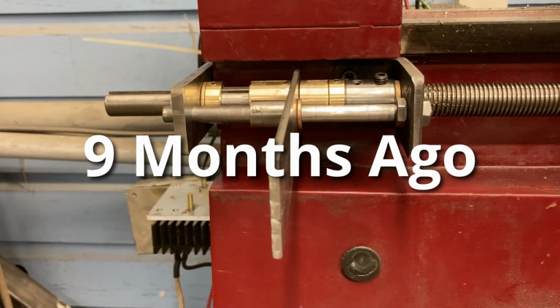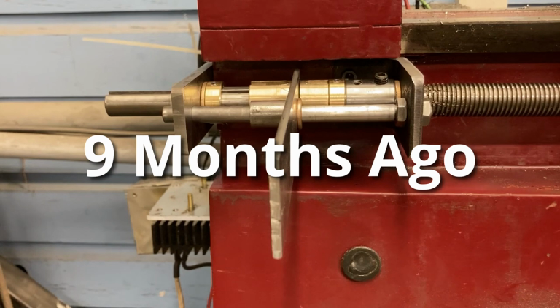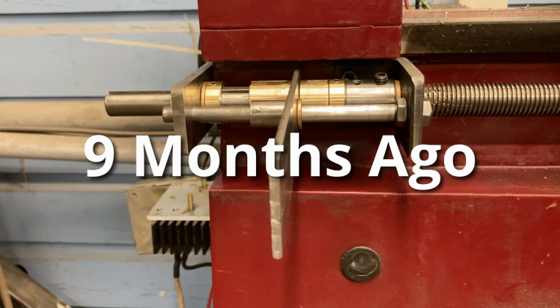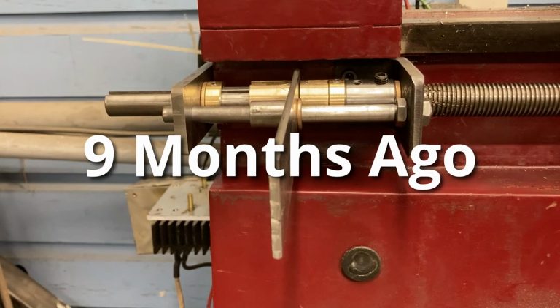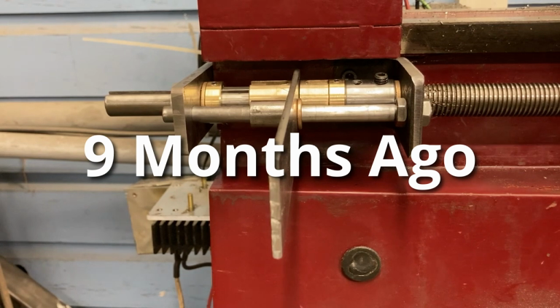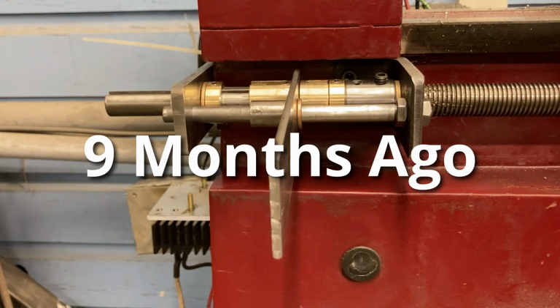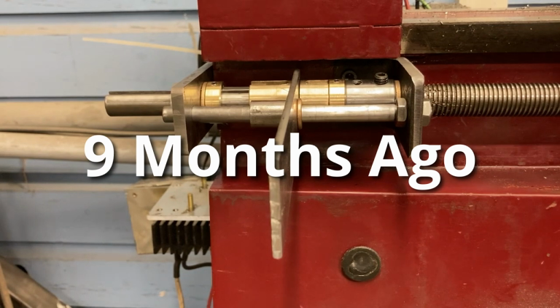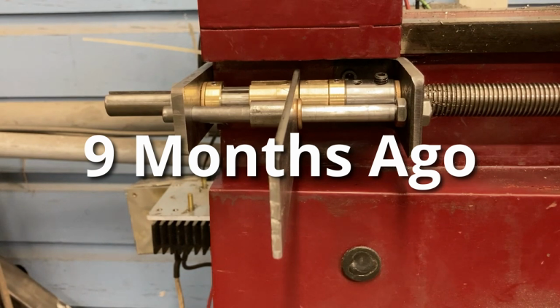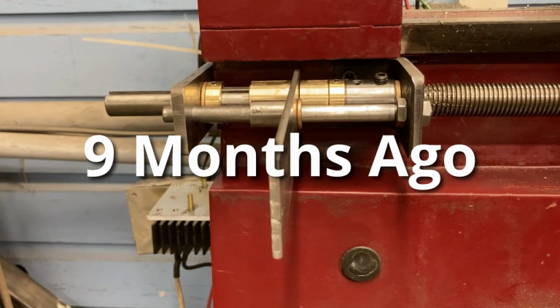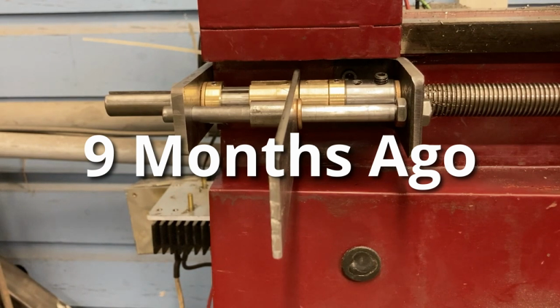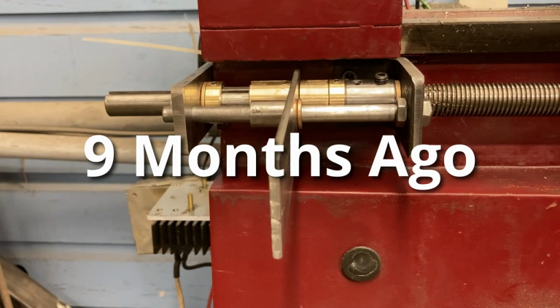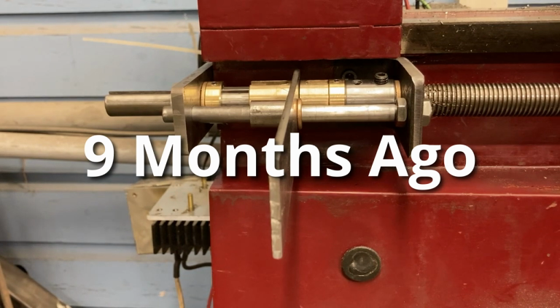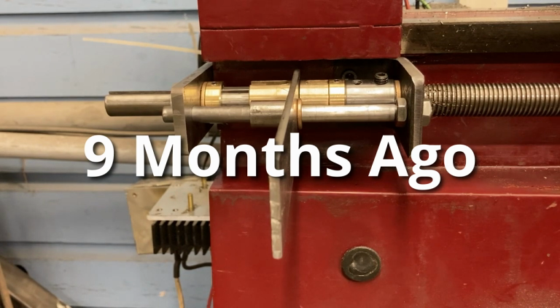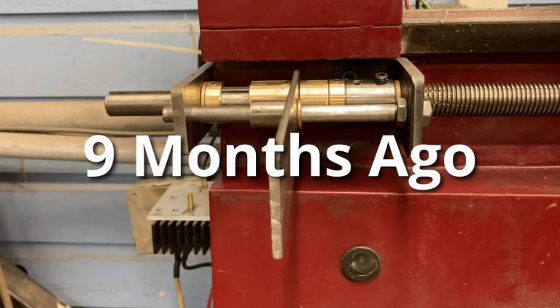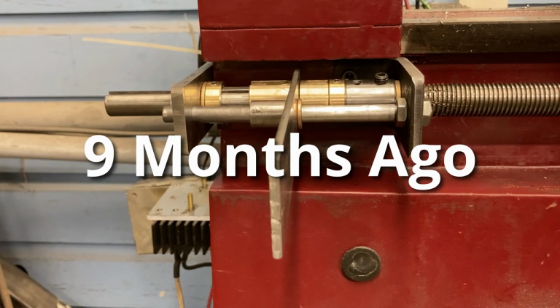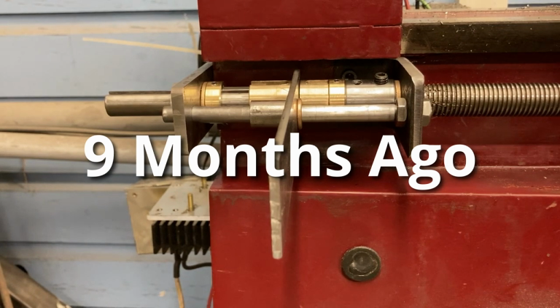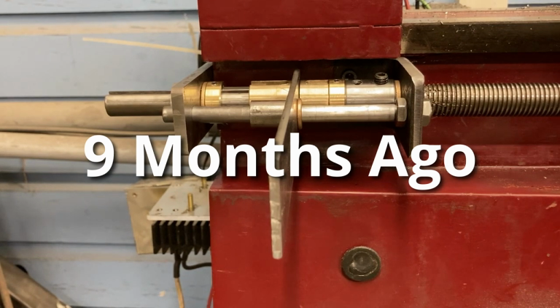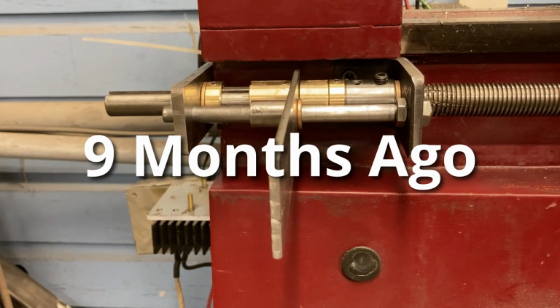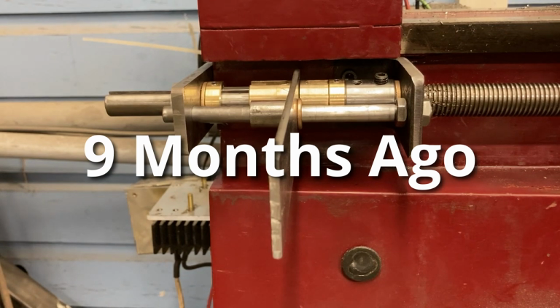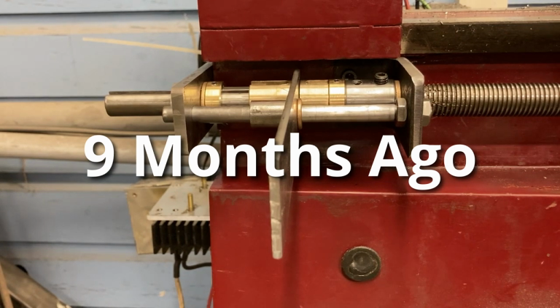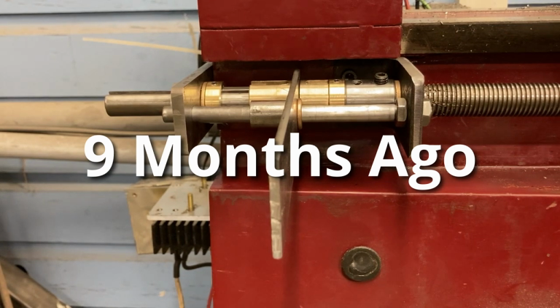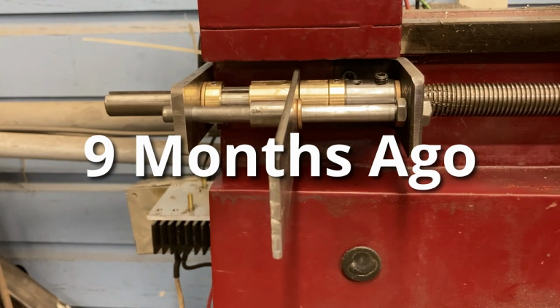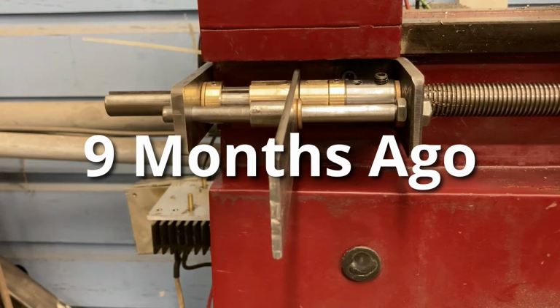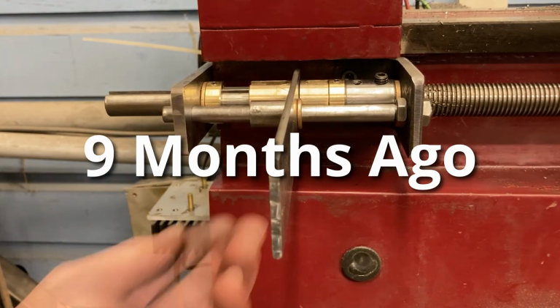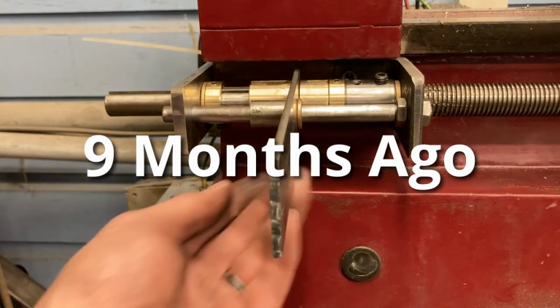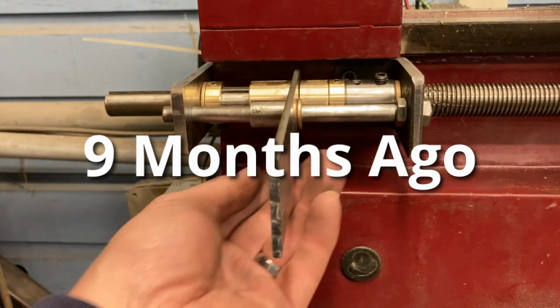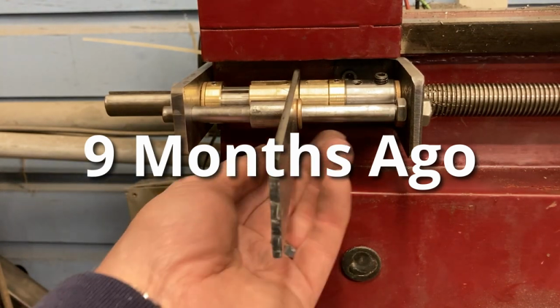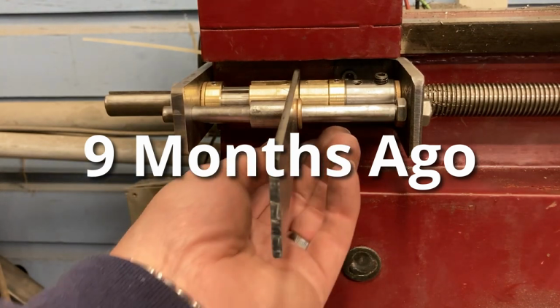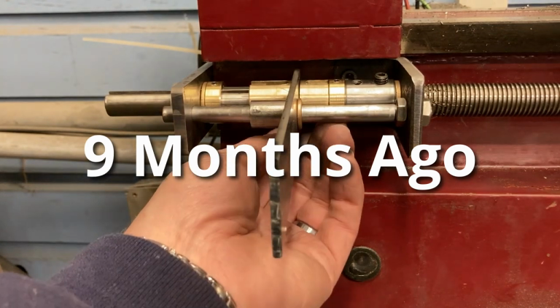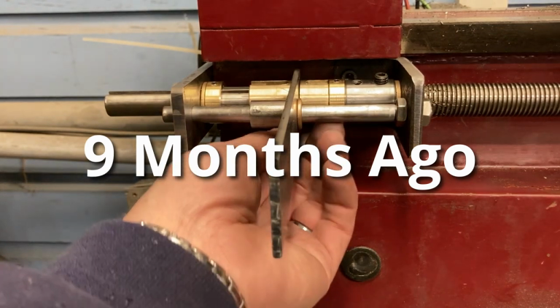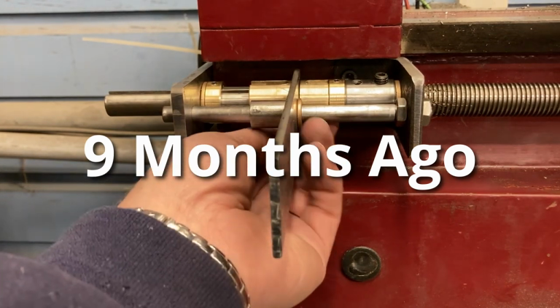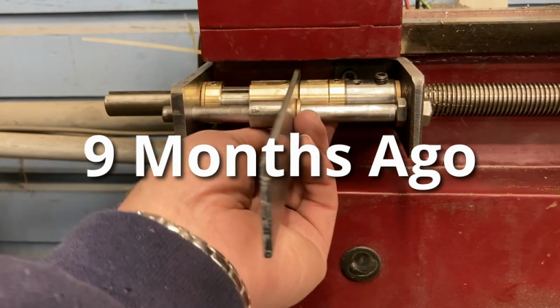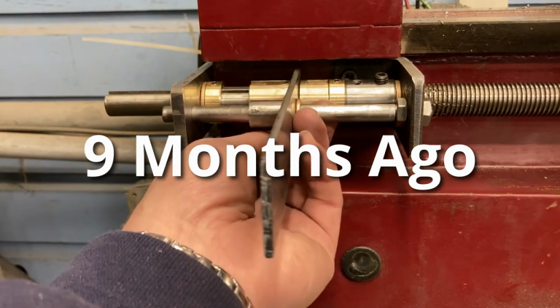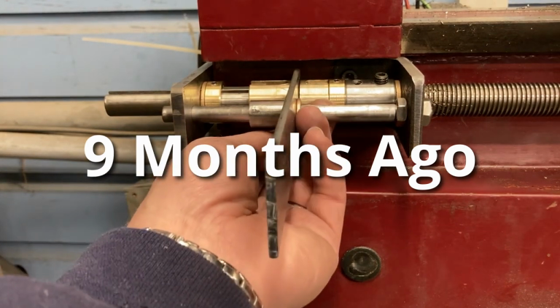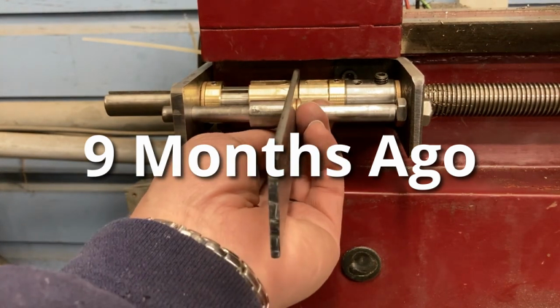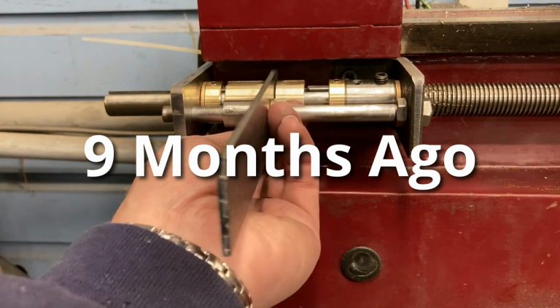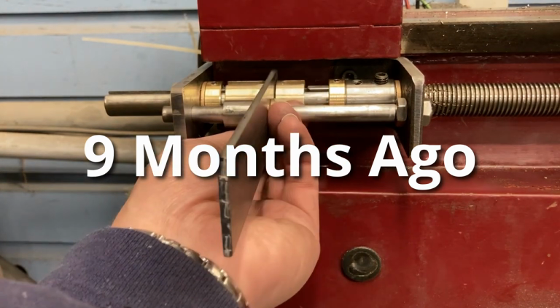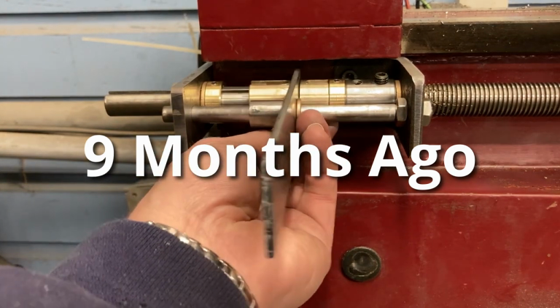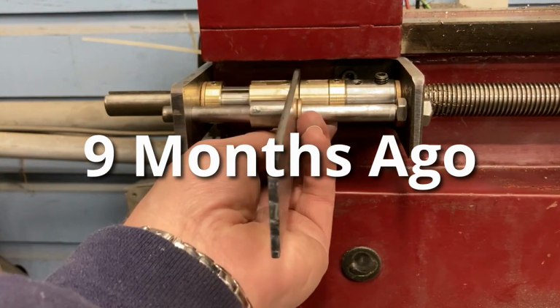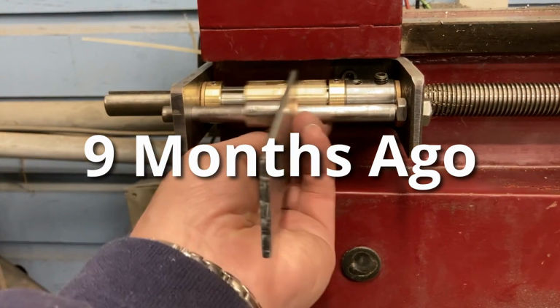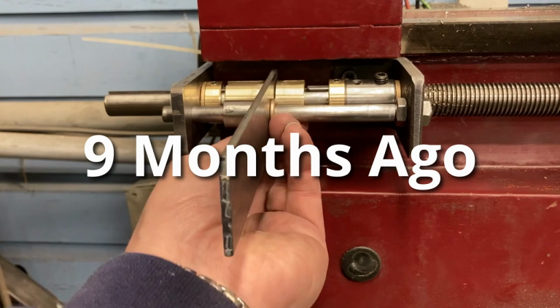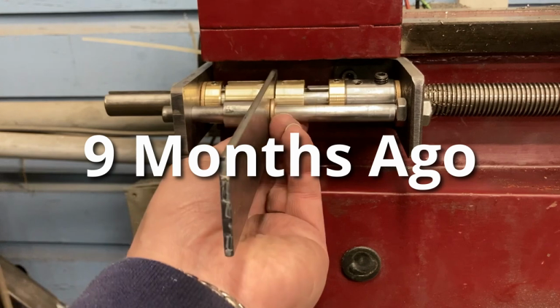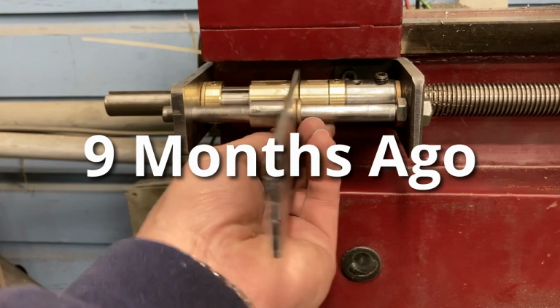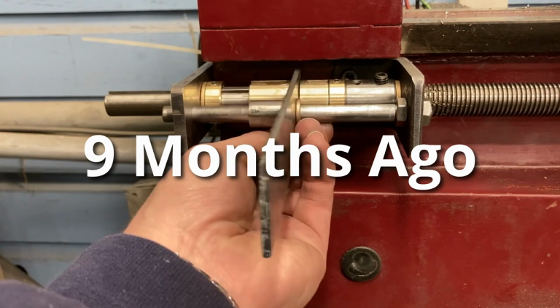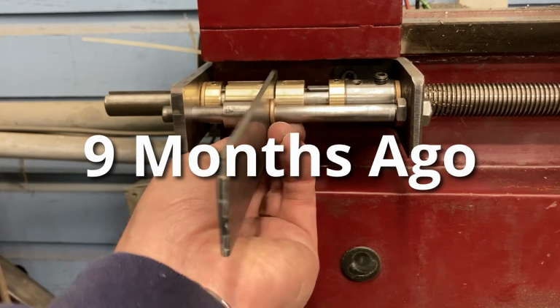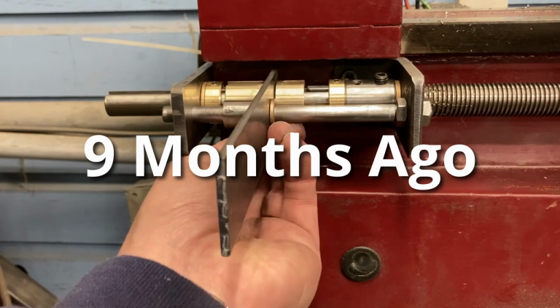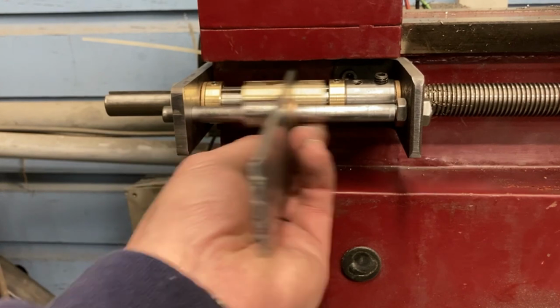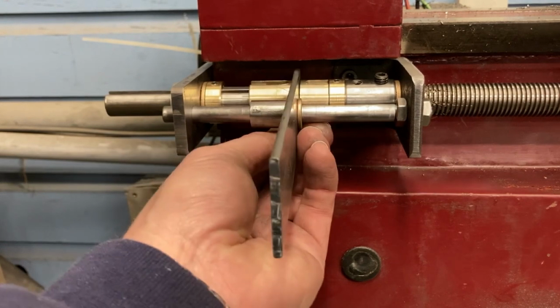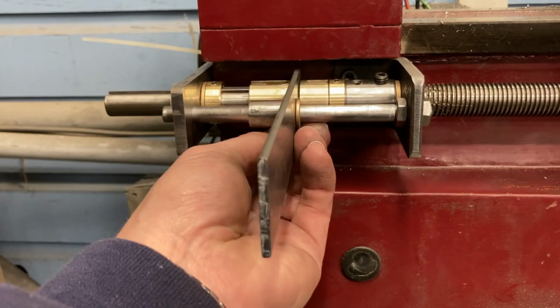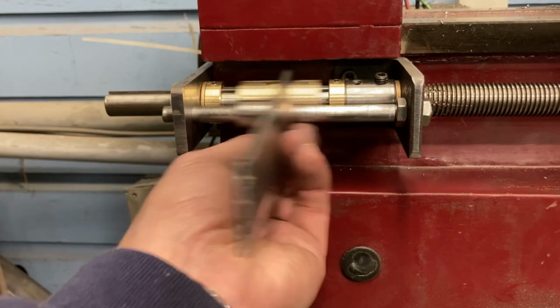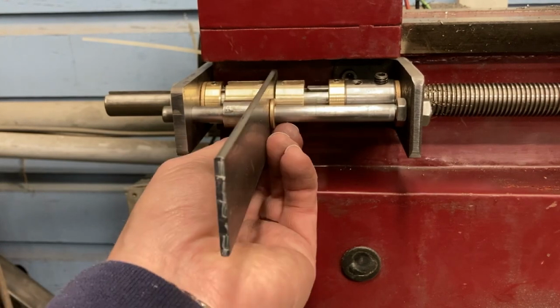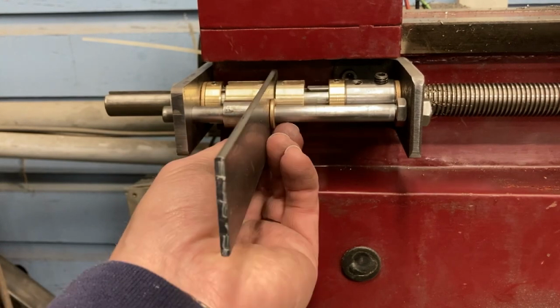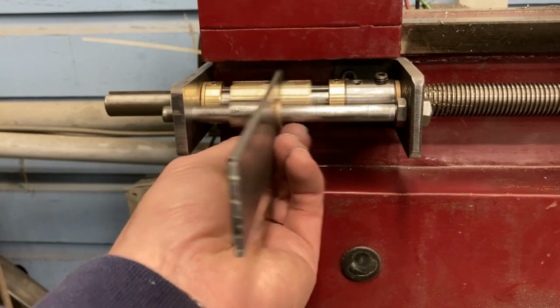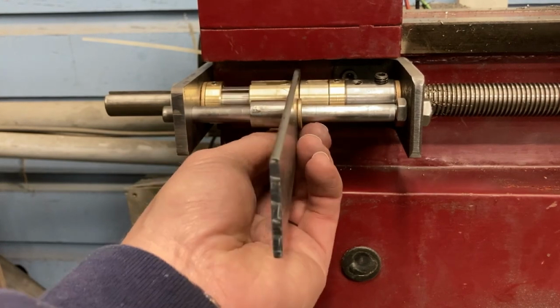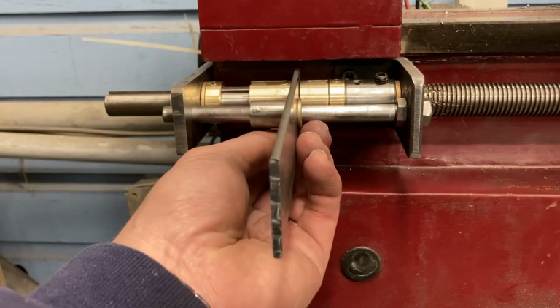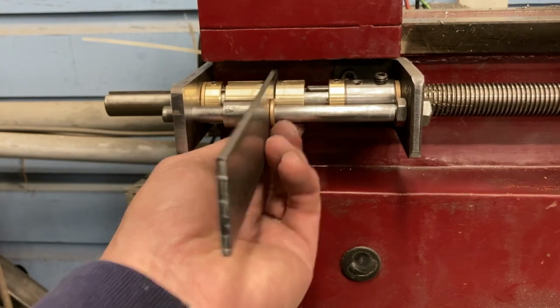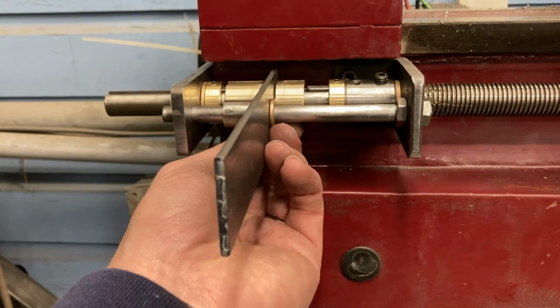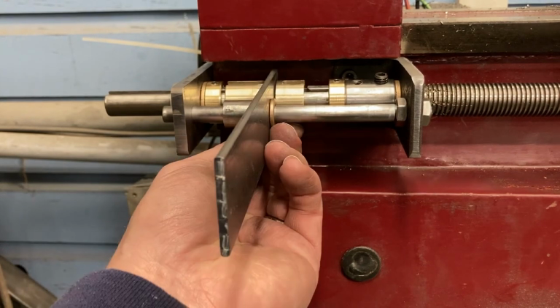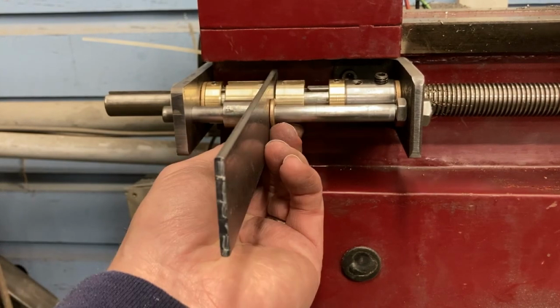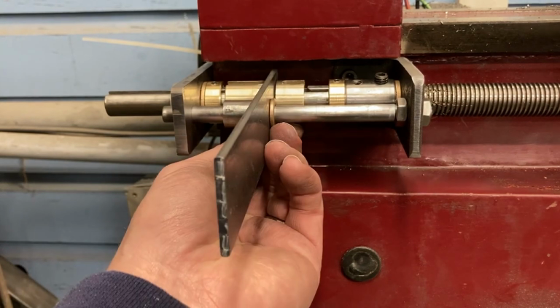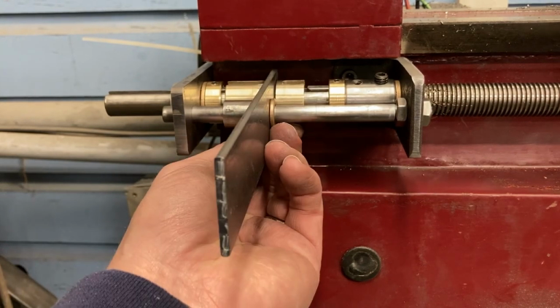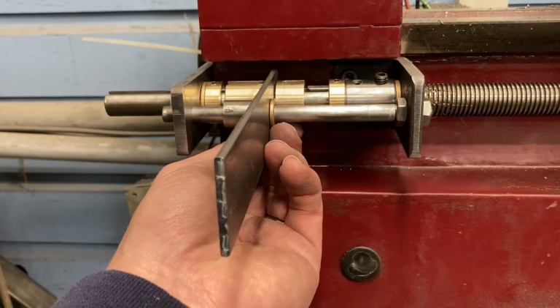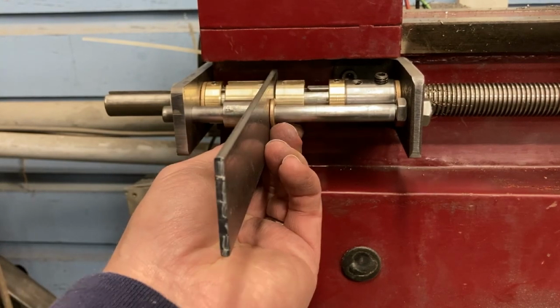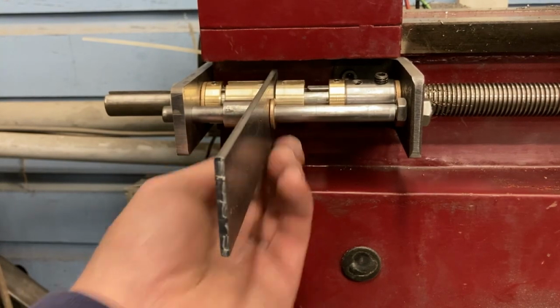This is the clutch for my lathe all put together. It has super smooth action, super easy to engage and disengage.